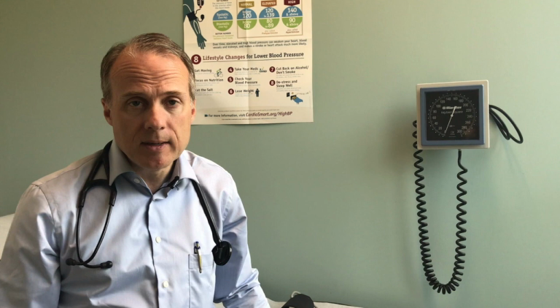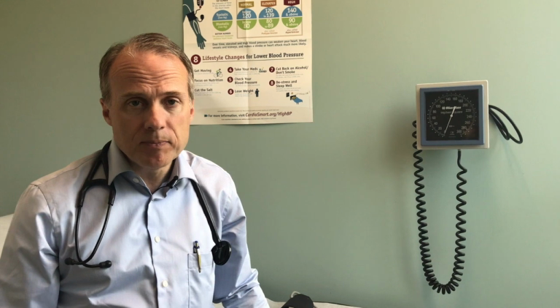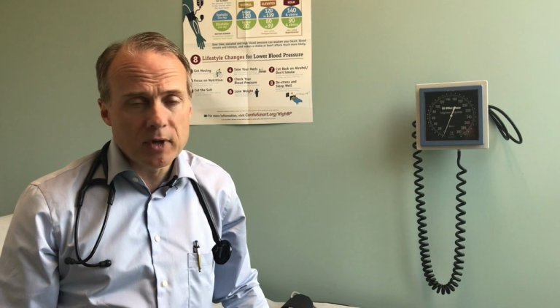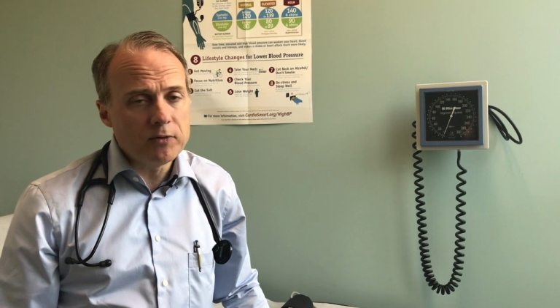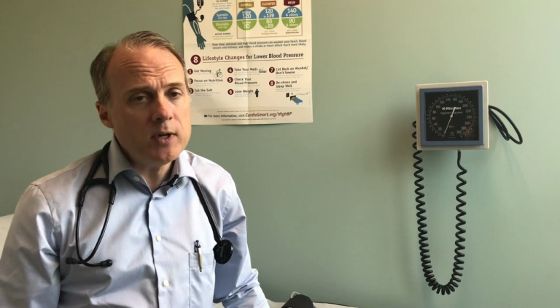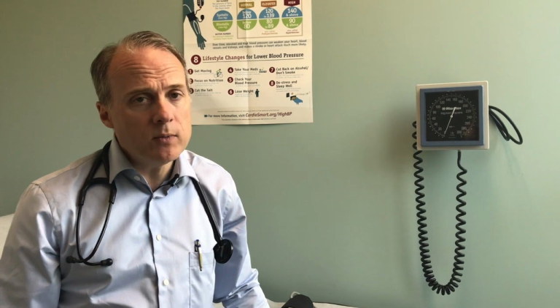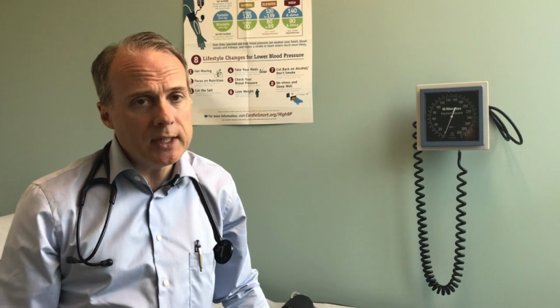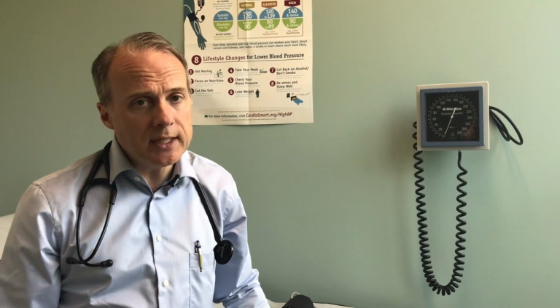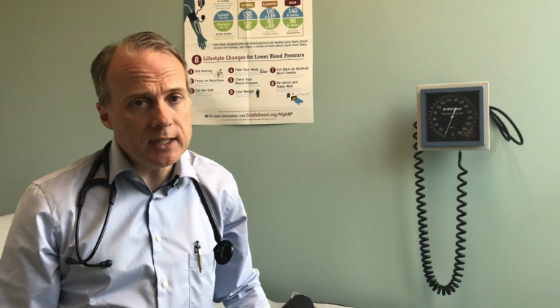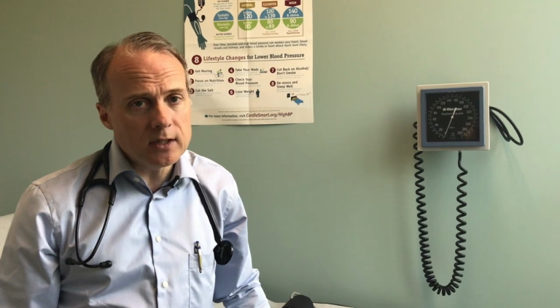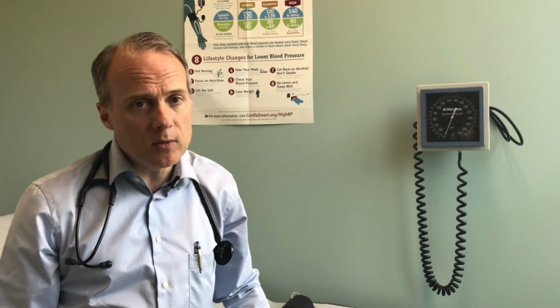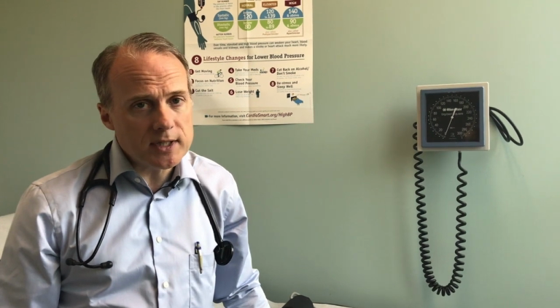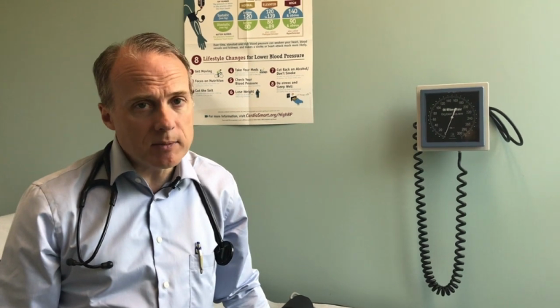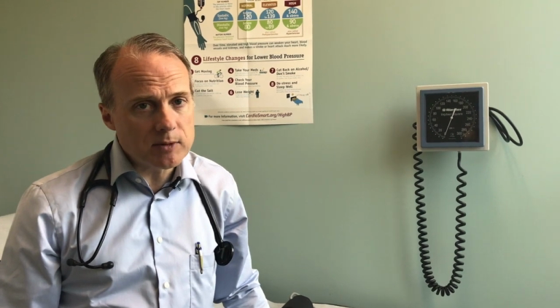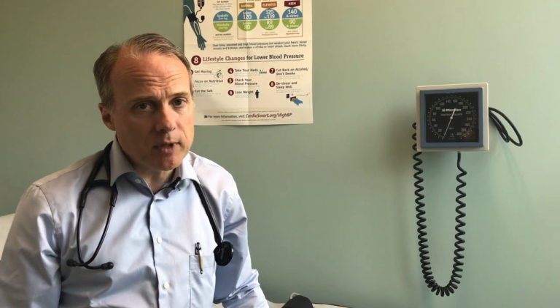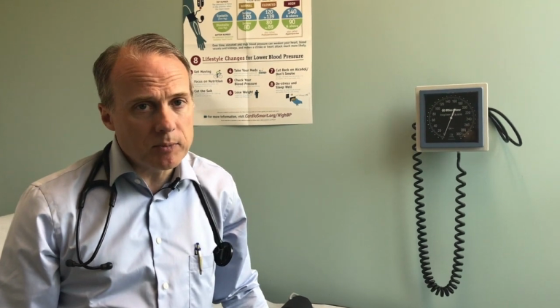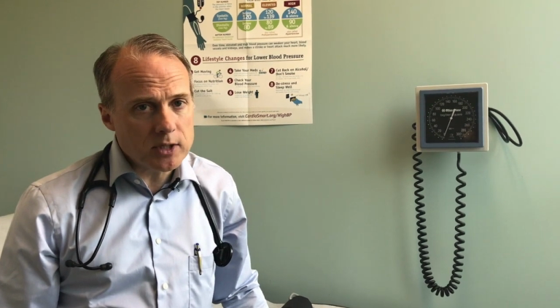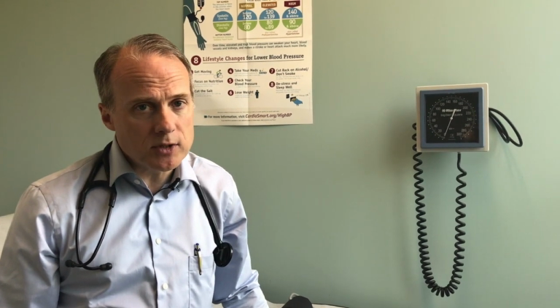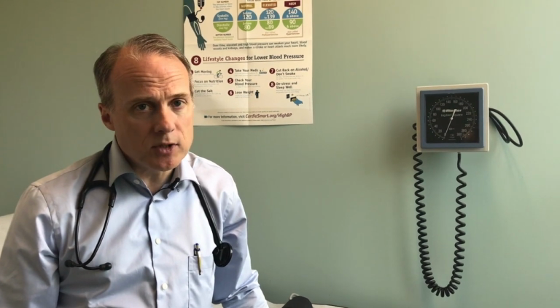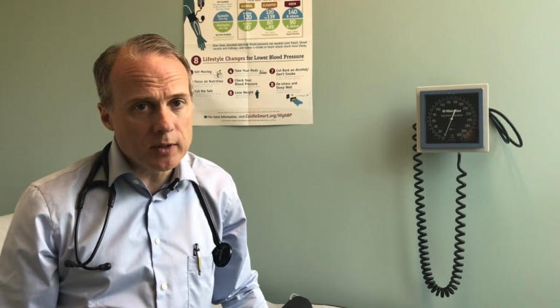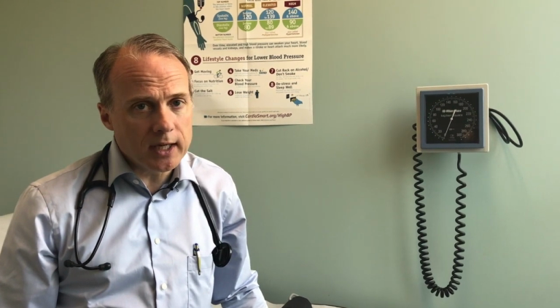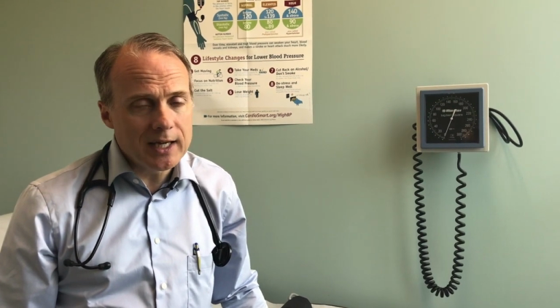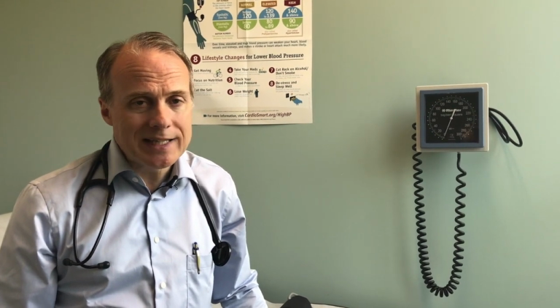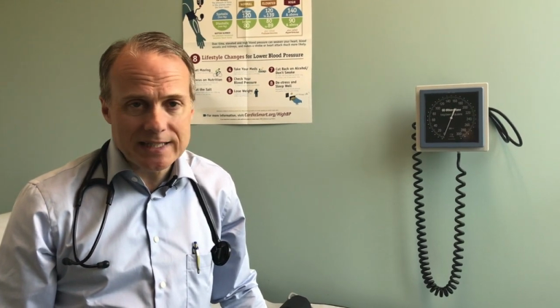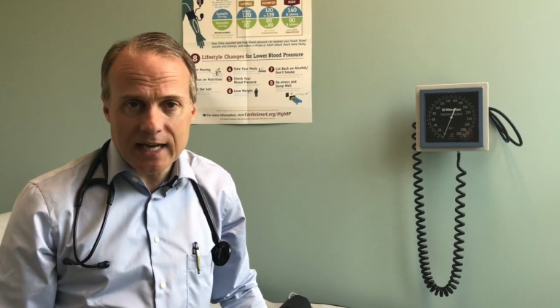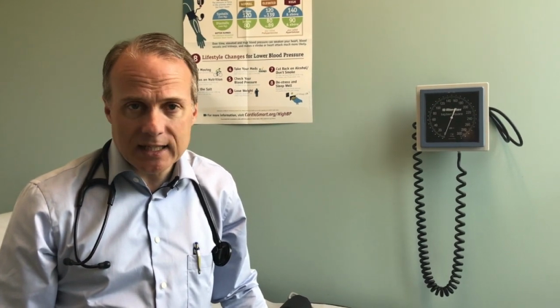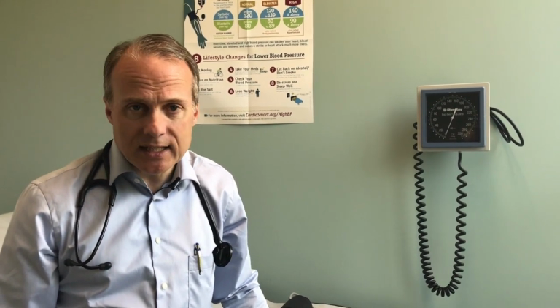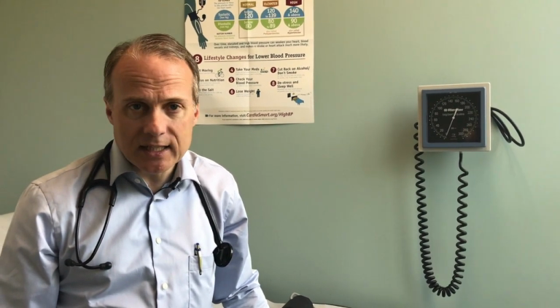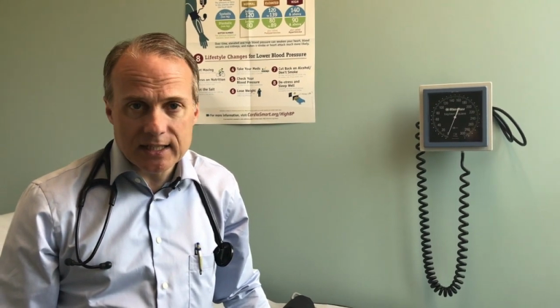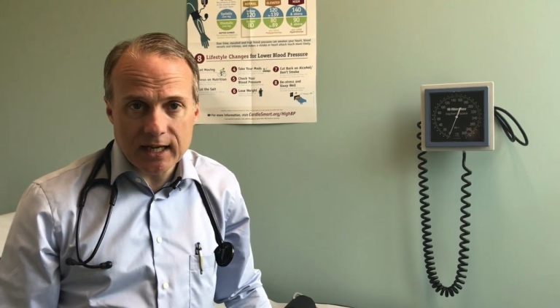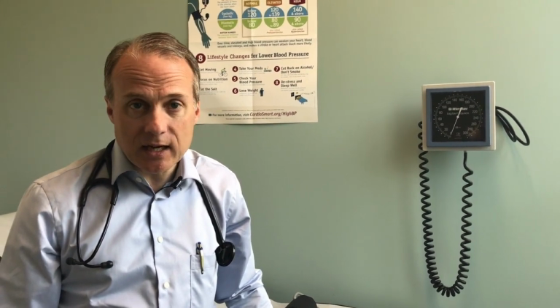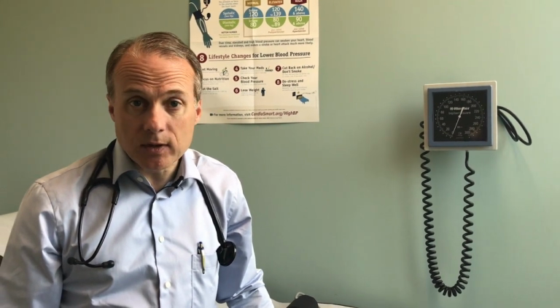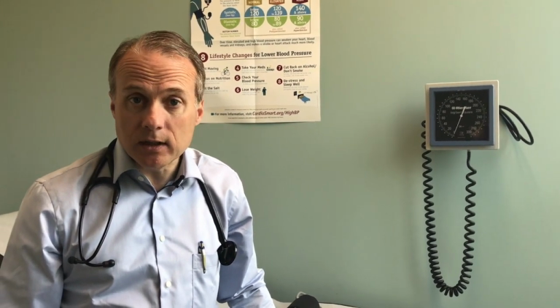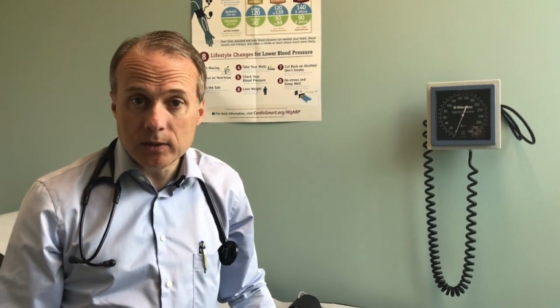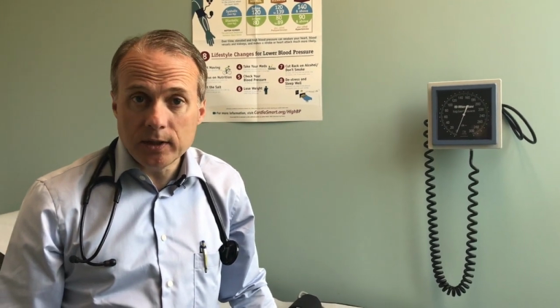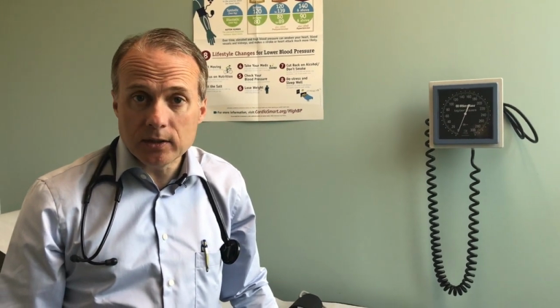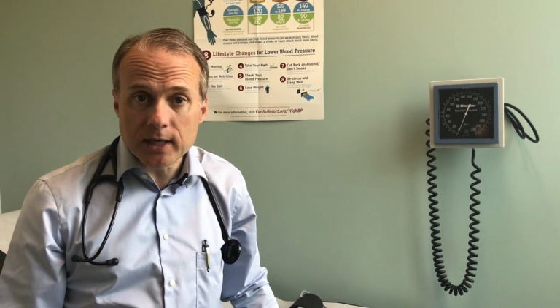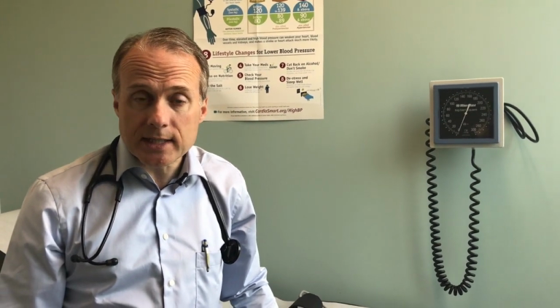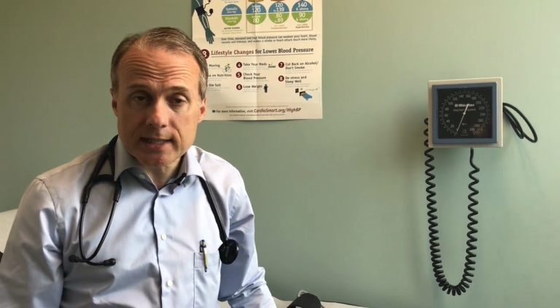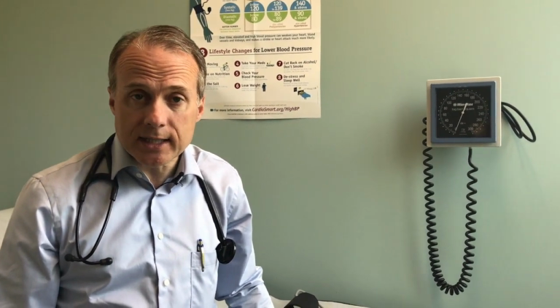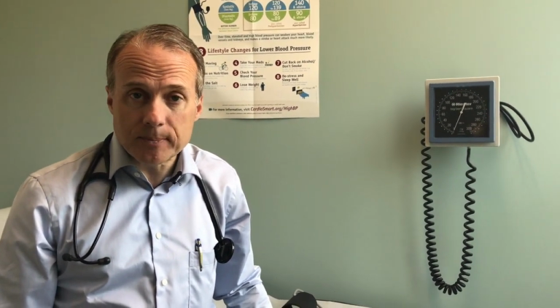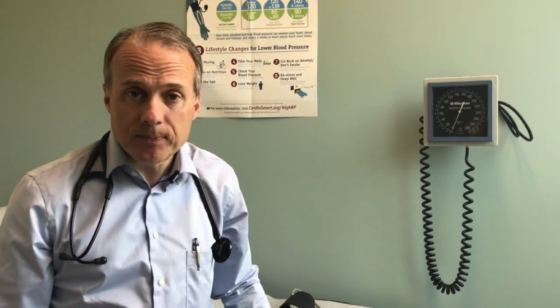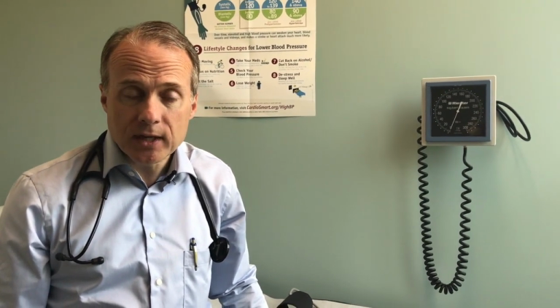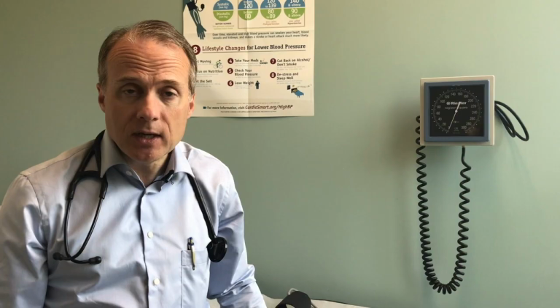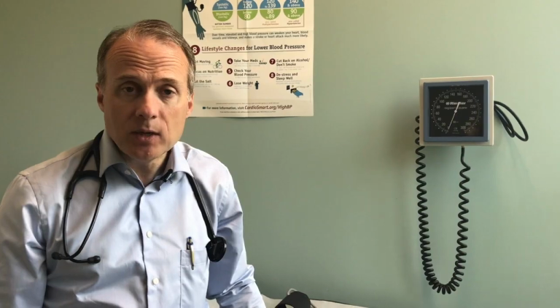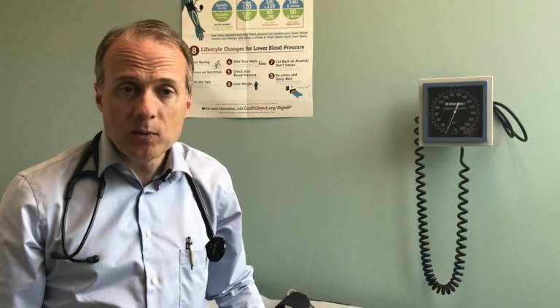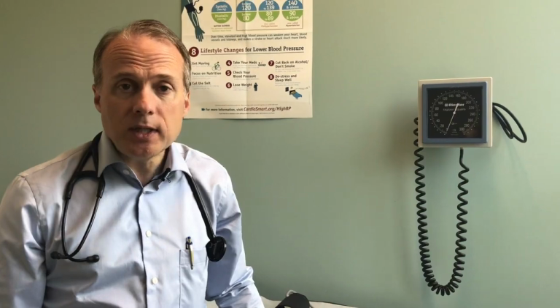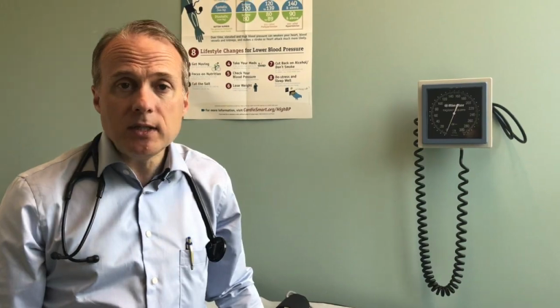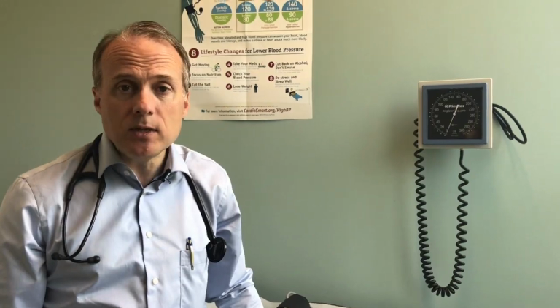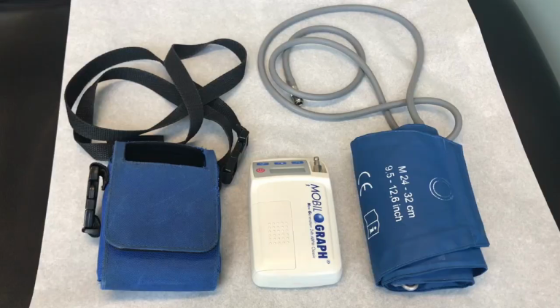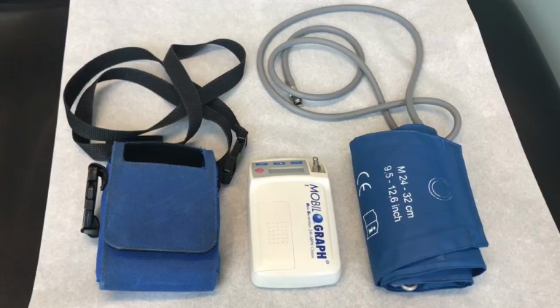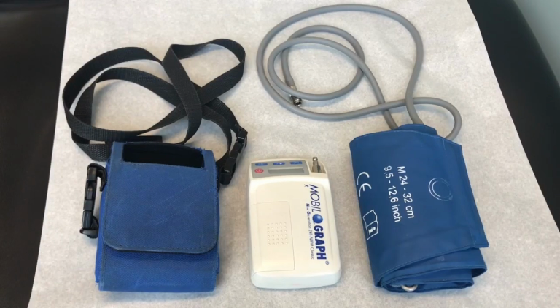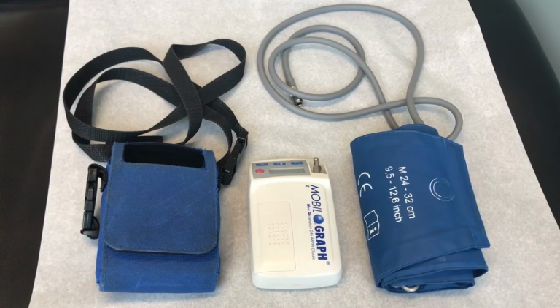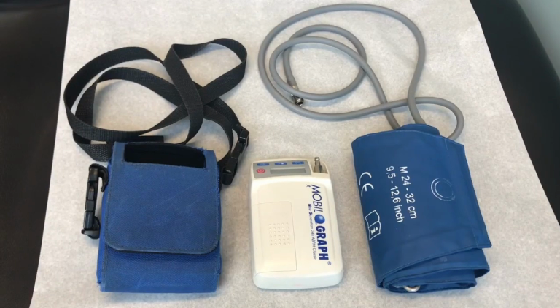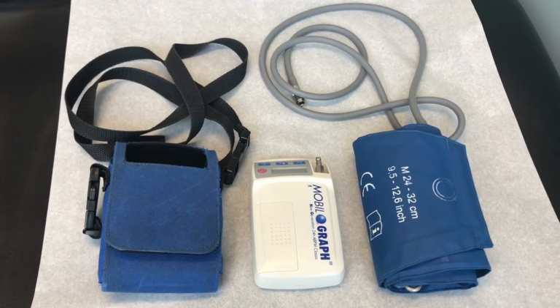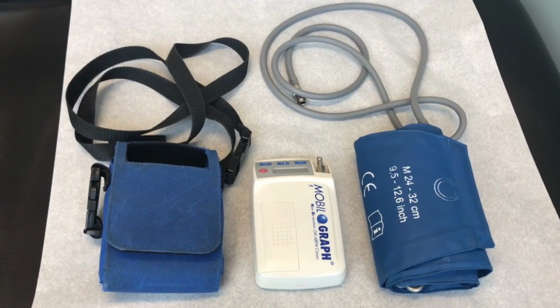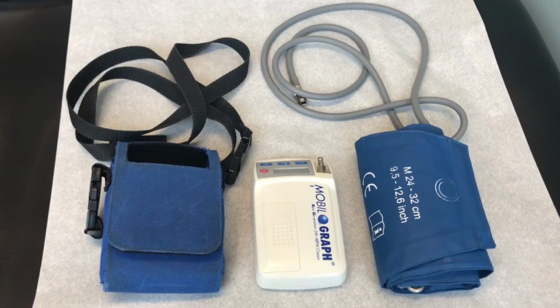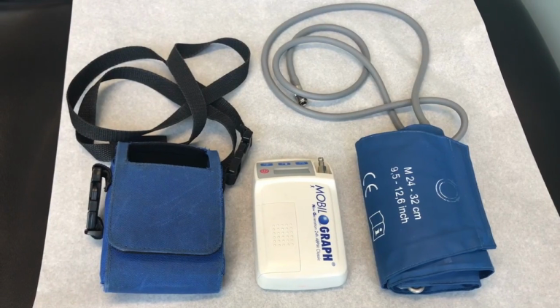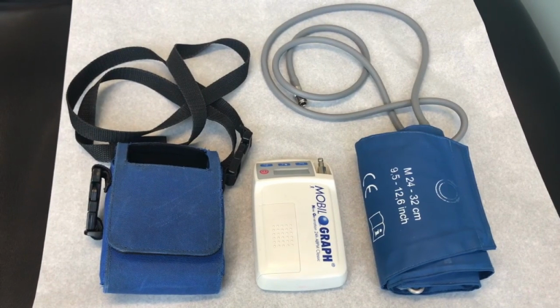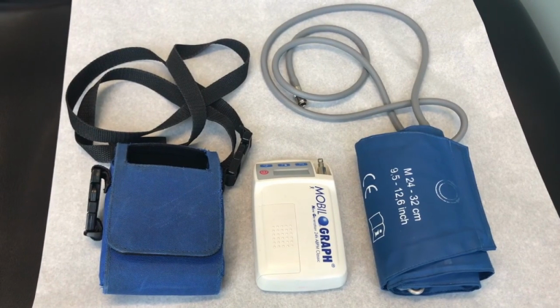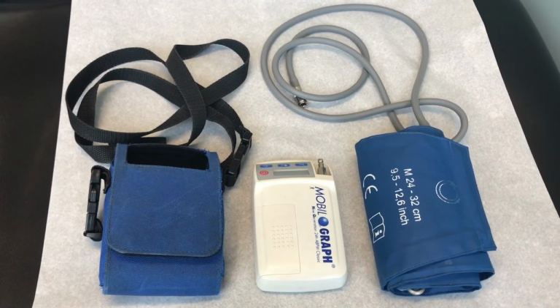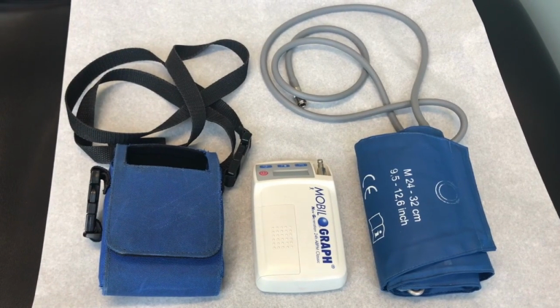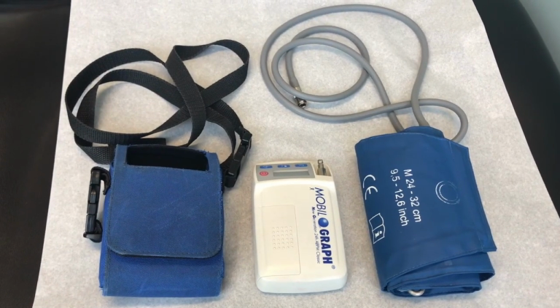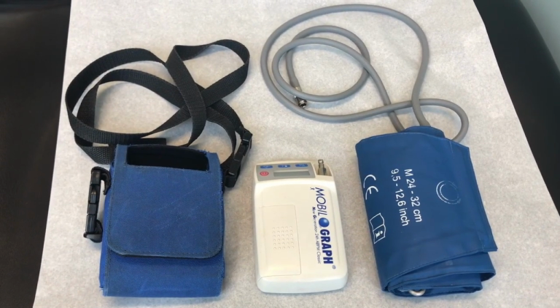But if we really need to know what somebody's blood pressure is doing day in and day out, including during sleep, we need to use ambulatory blood pressure monitoring.